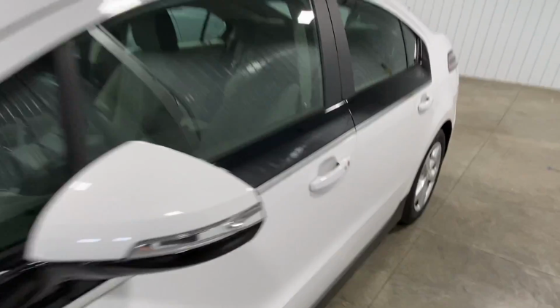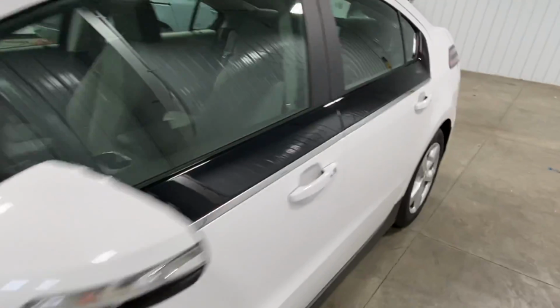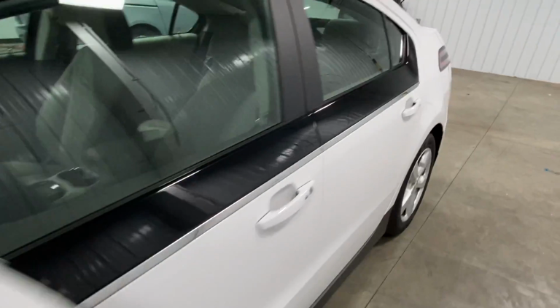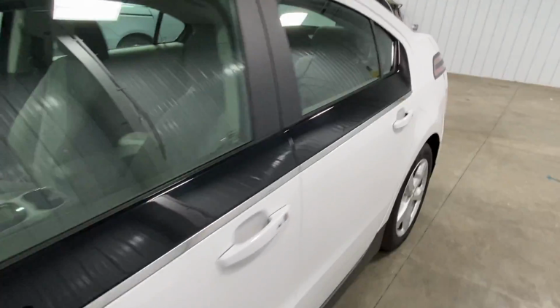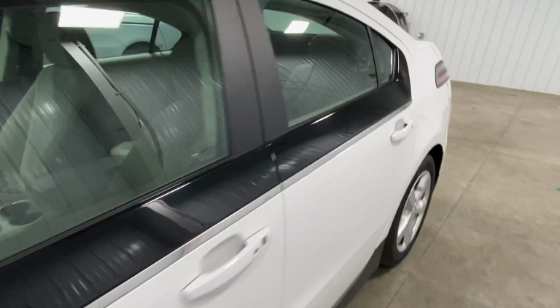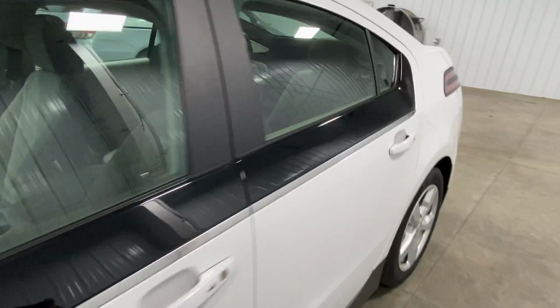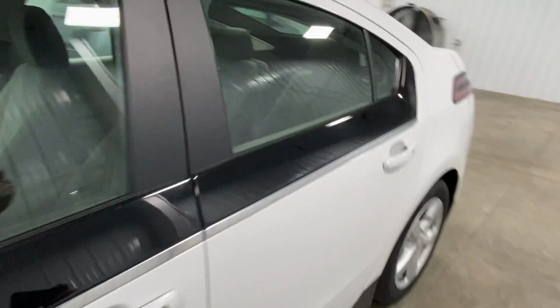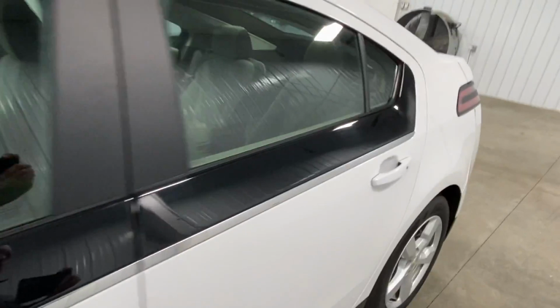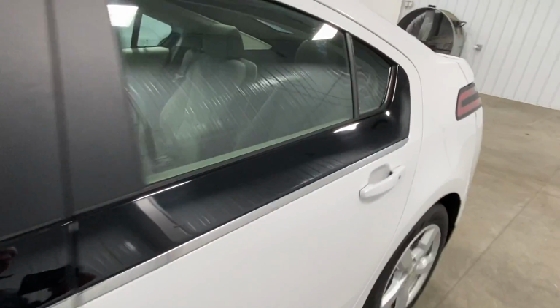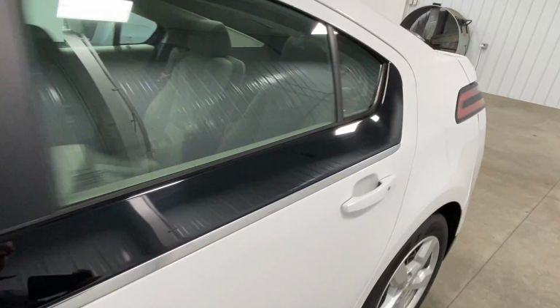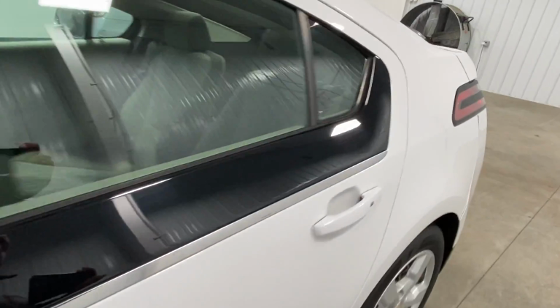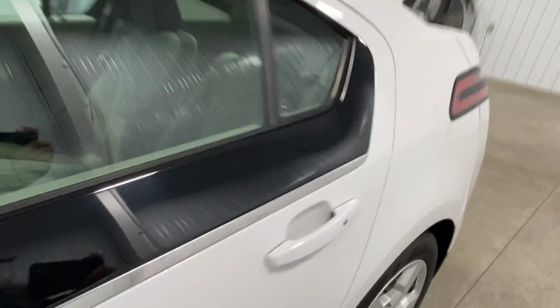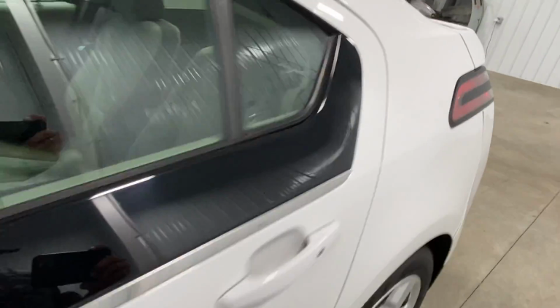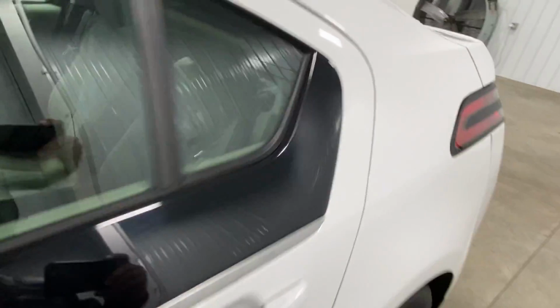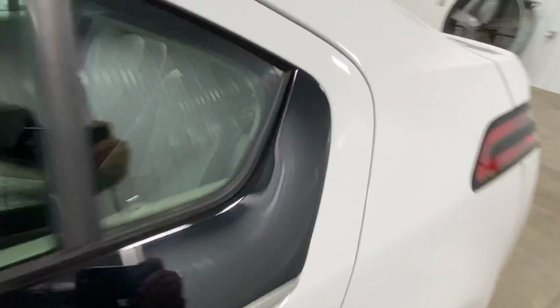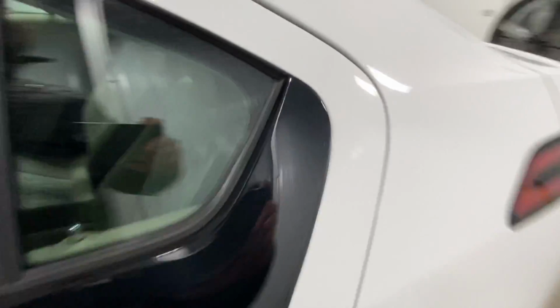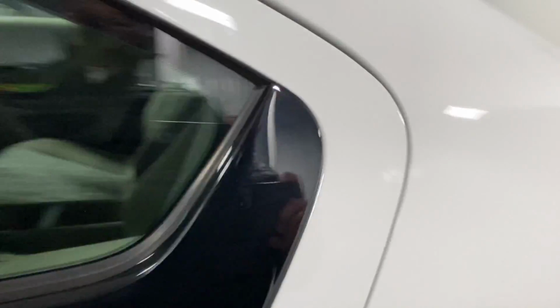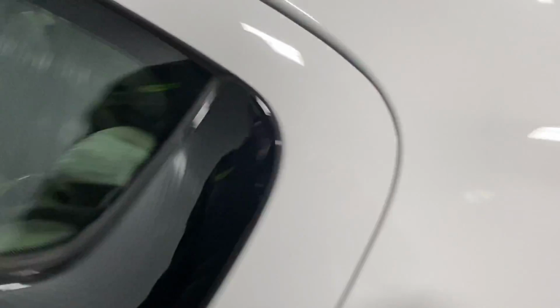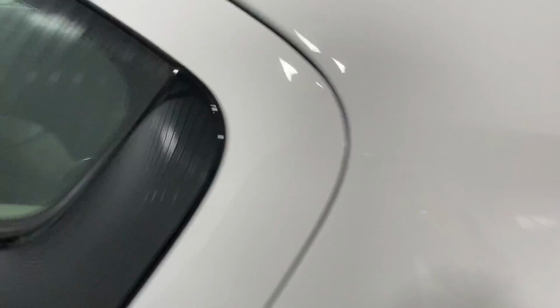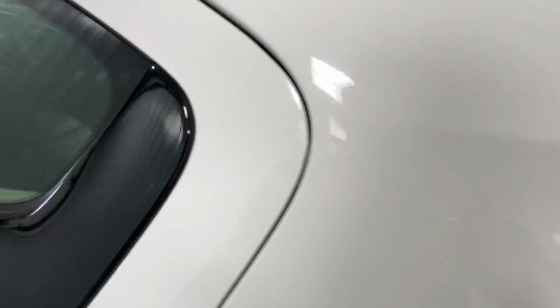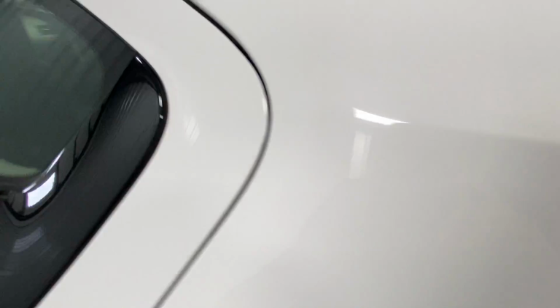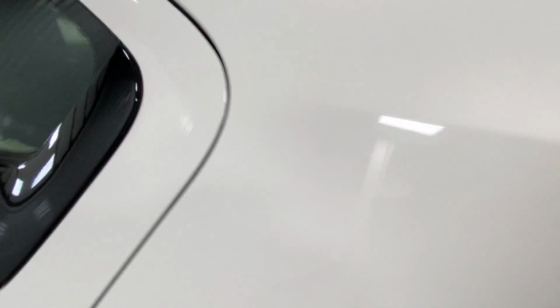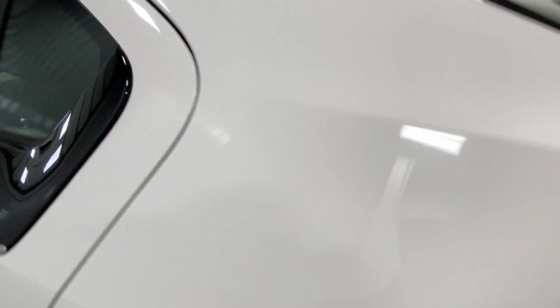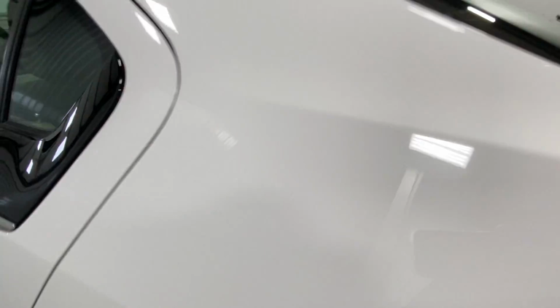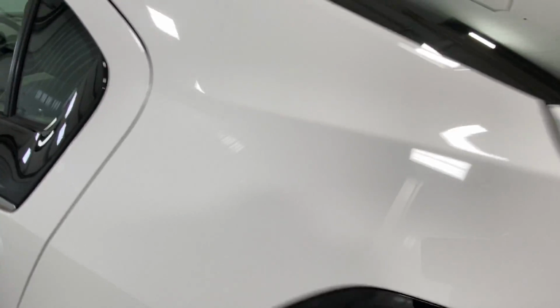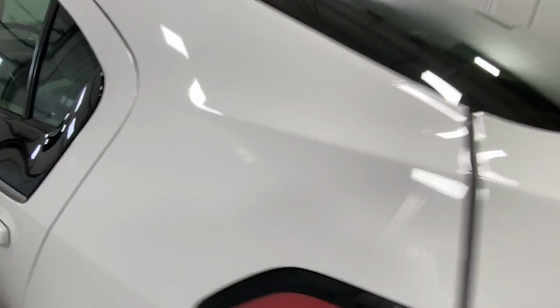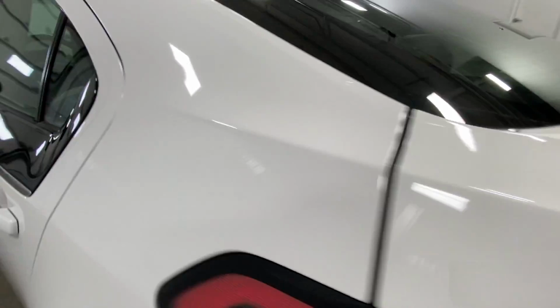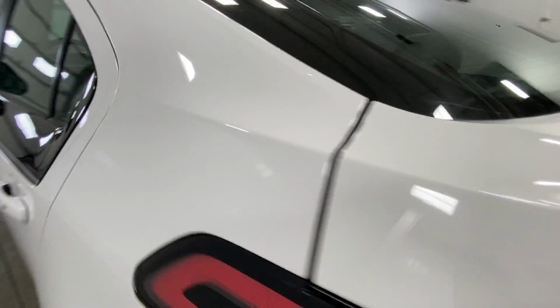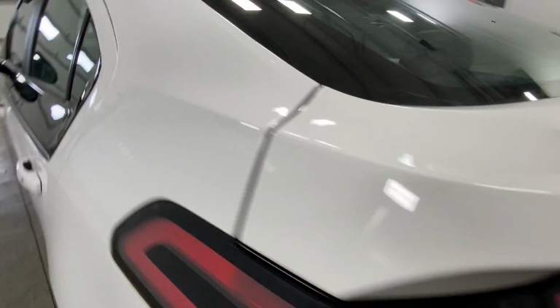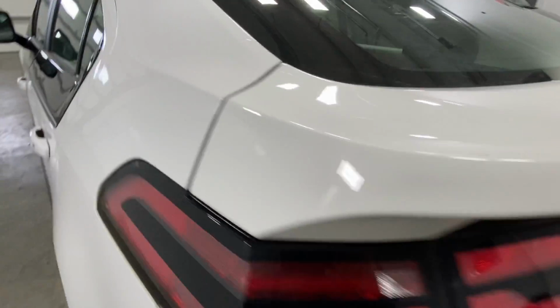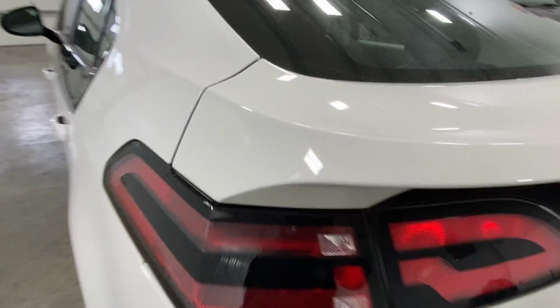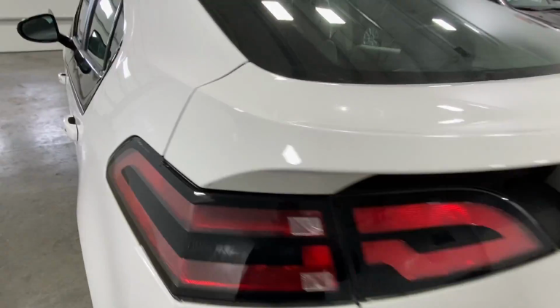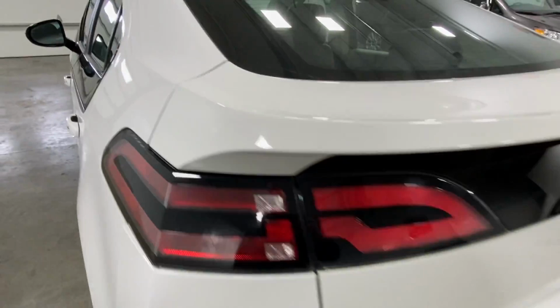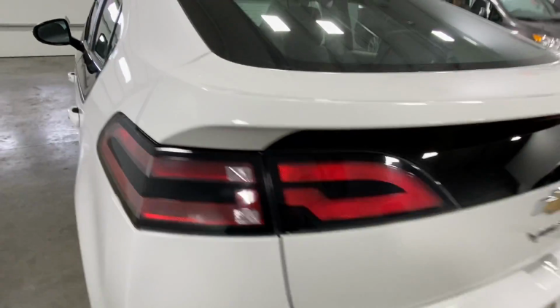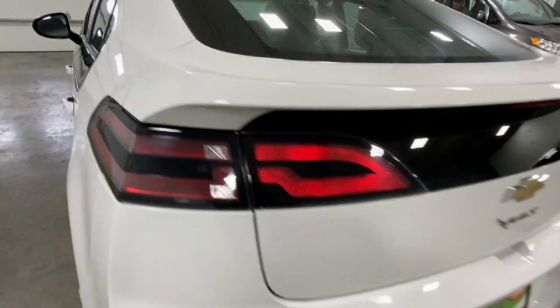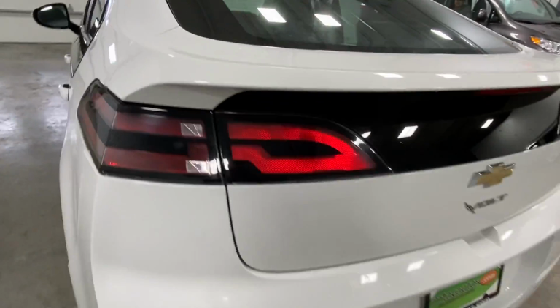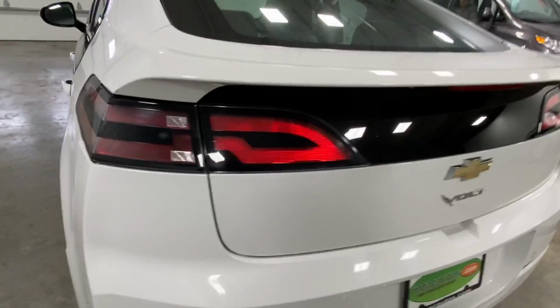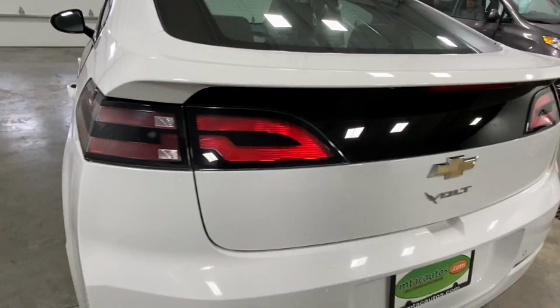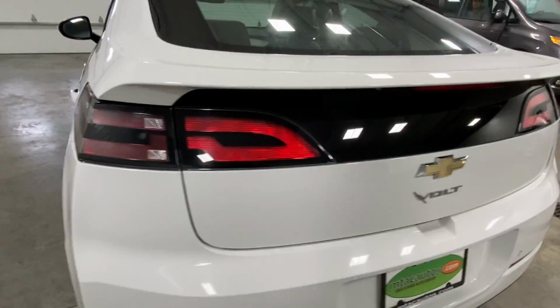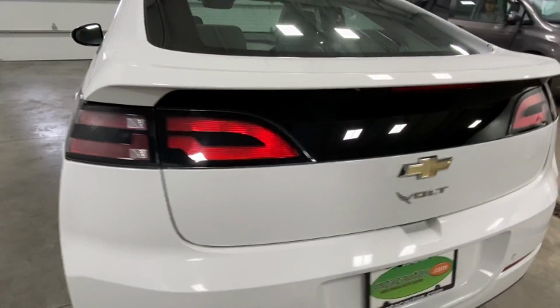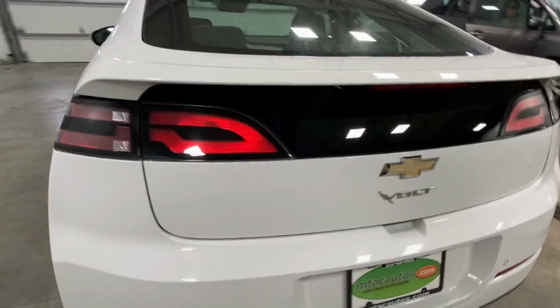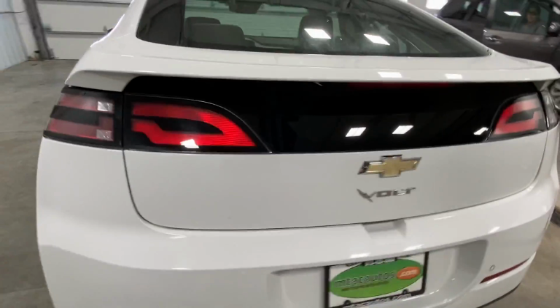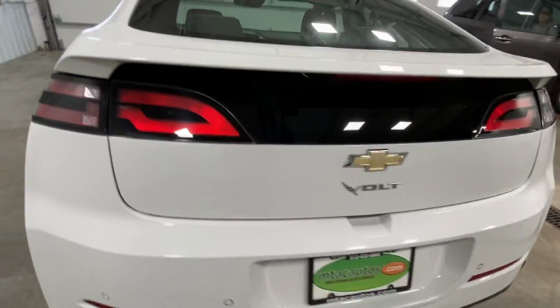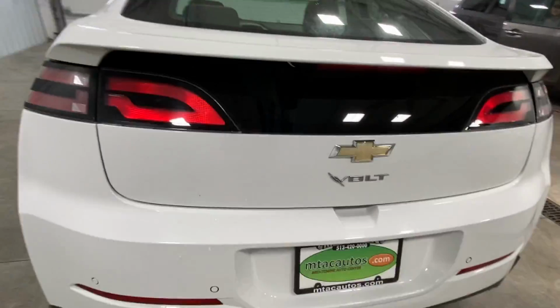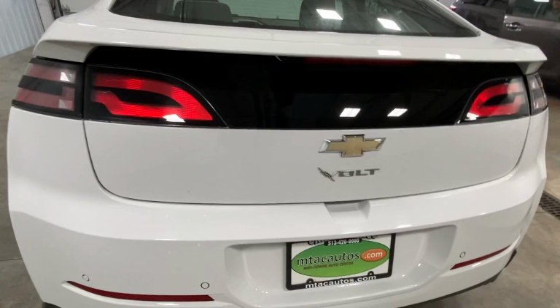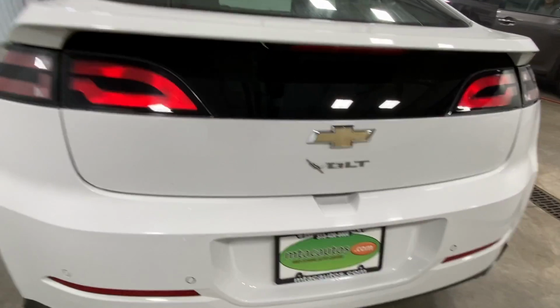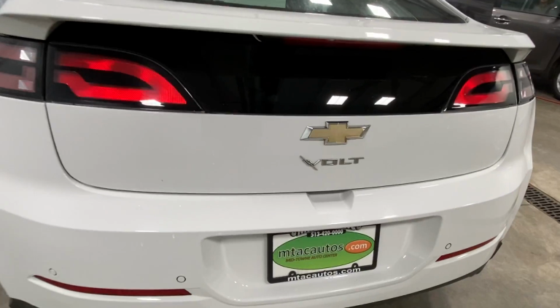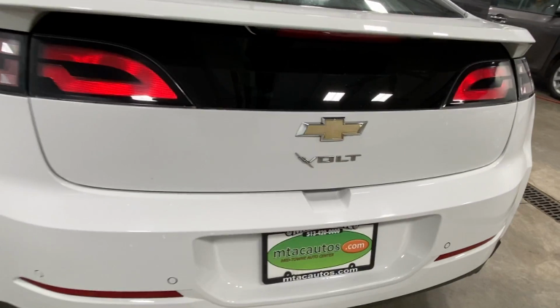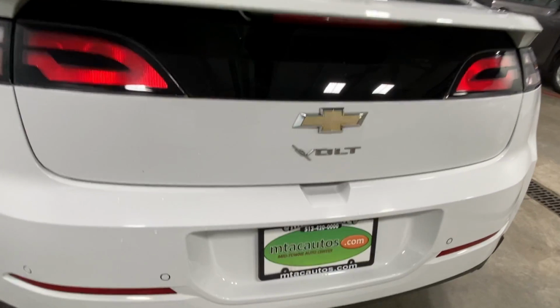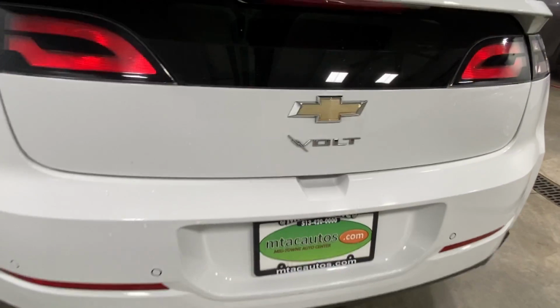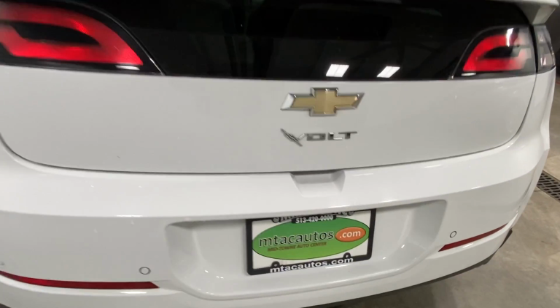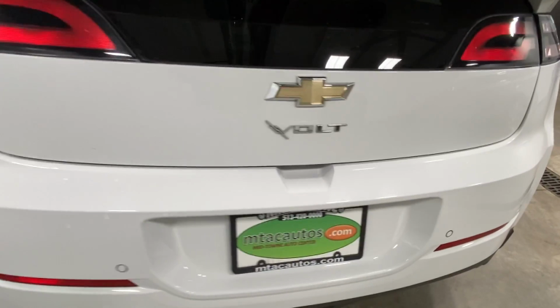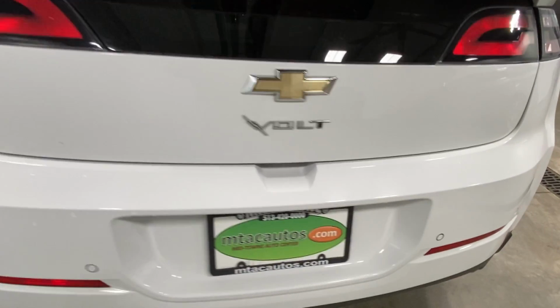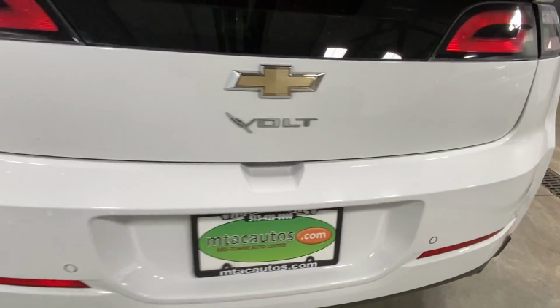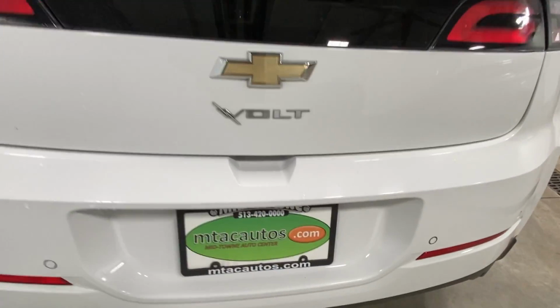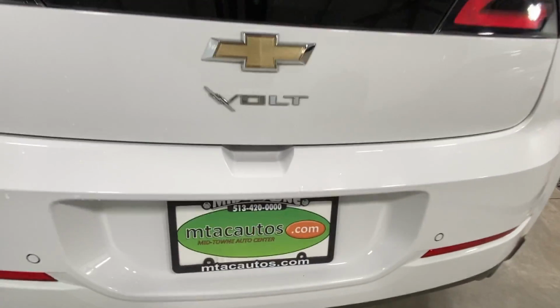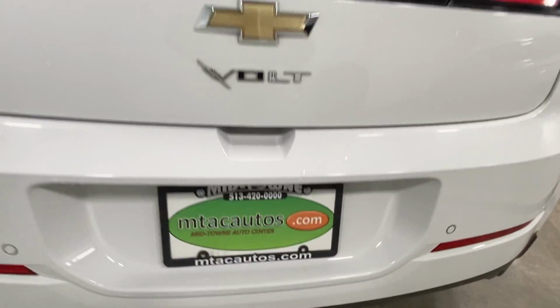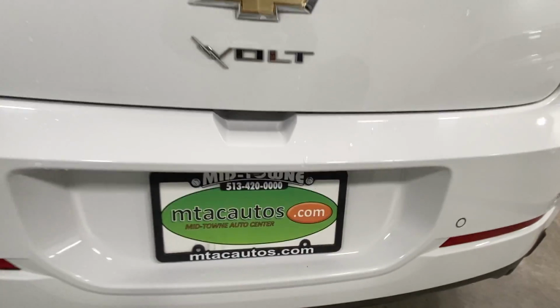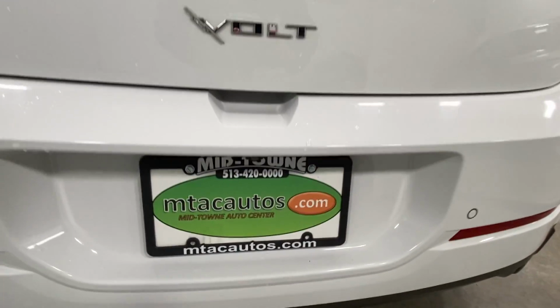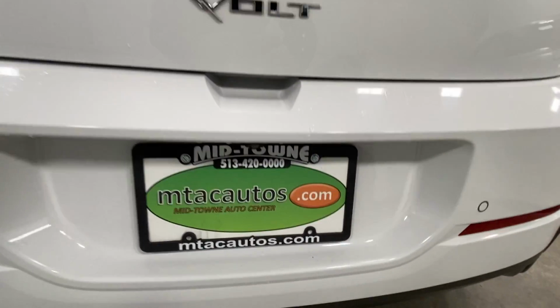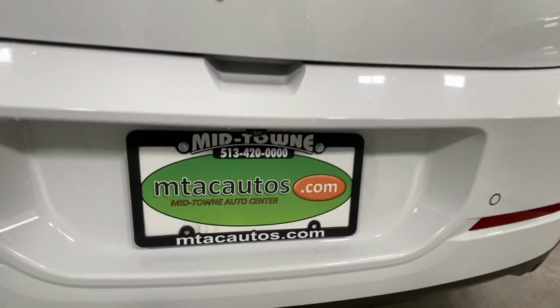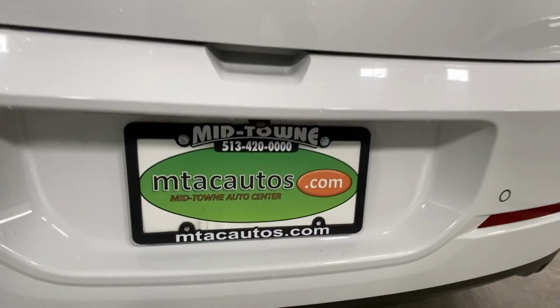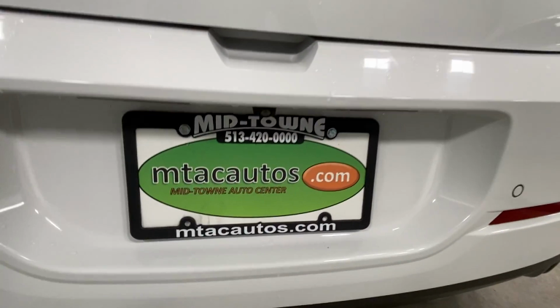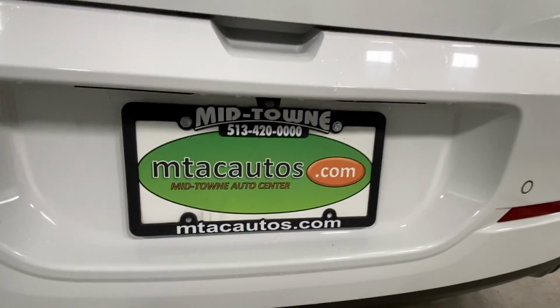513-420-0000, here at Midtown Auto Center. Thank you for taking a look and have a great, wonderful, amazing, fantastic day.